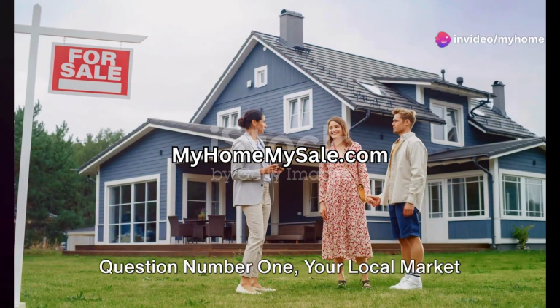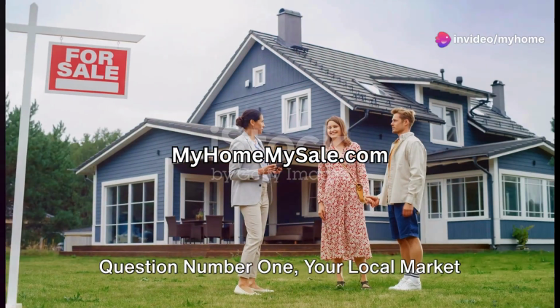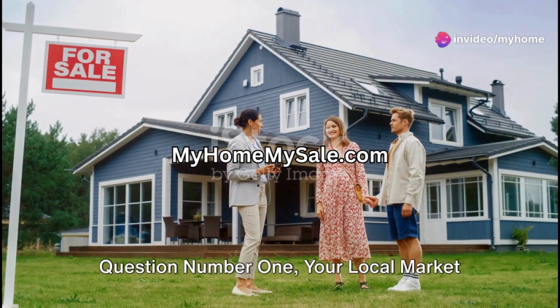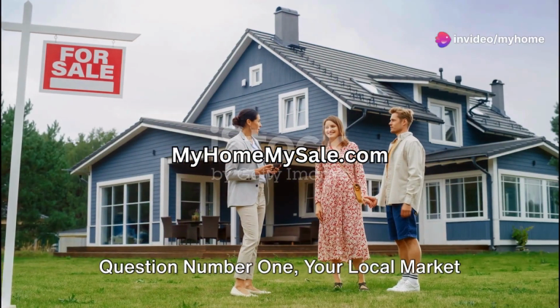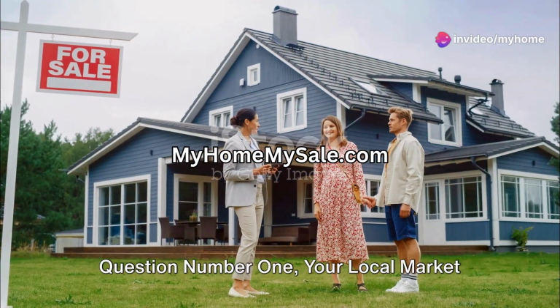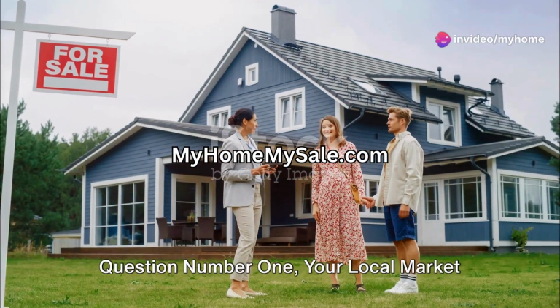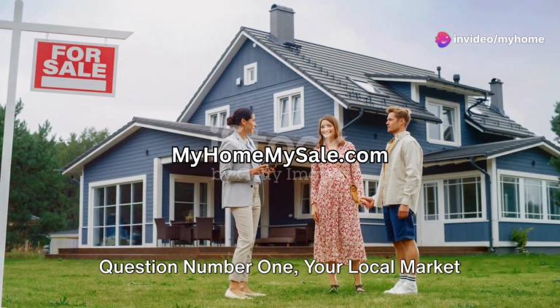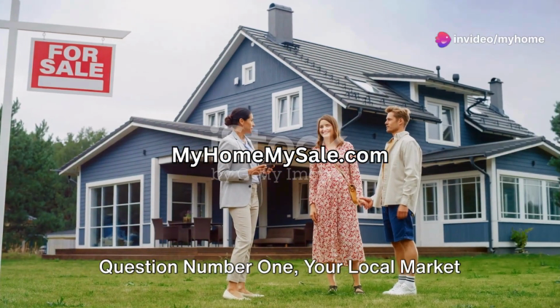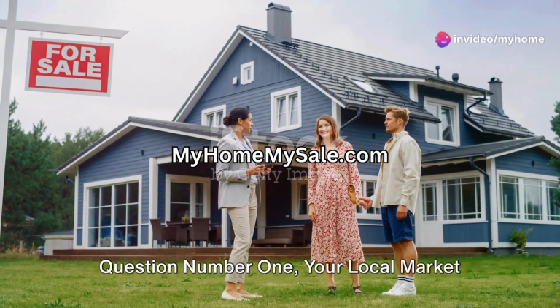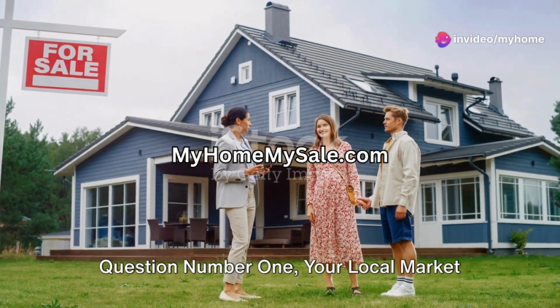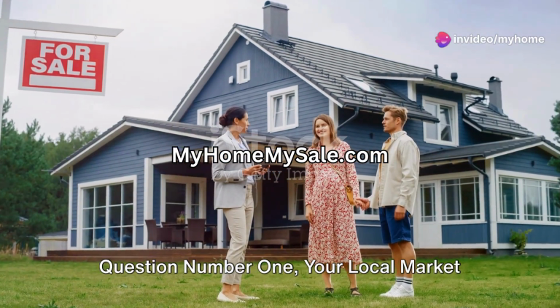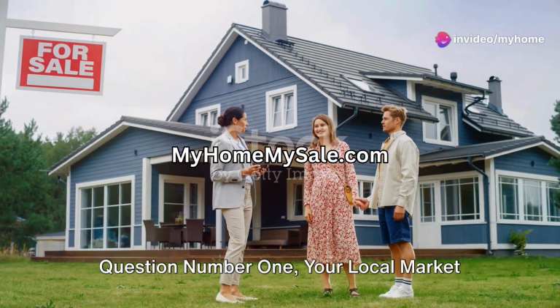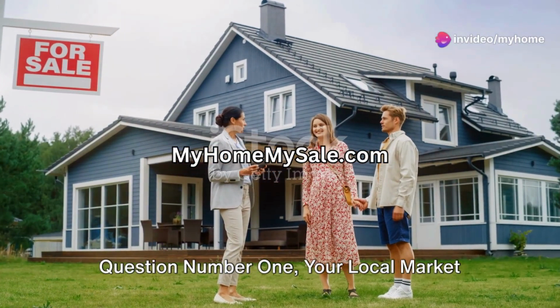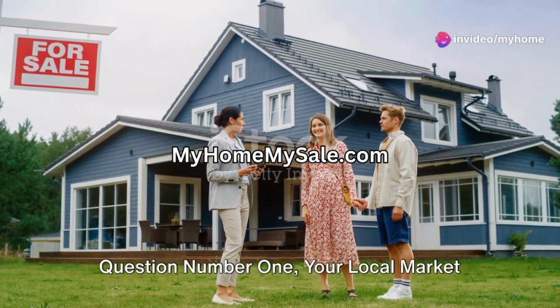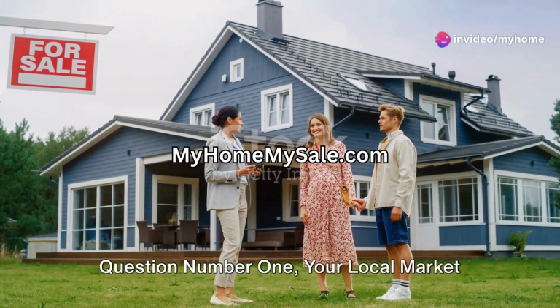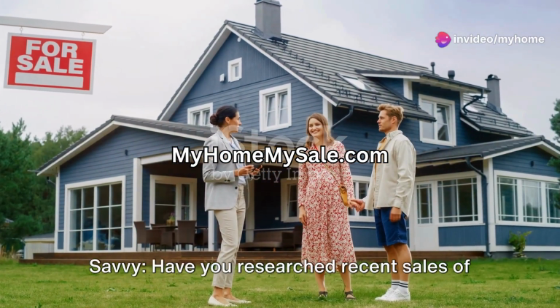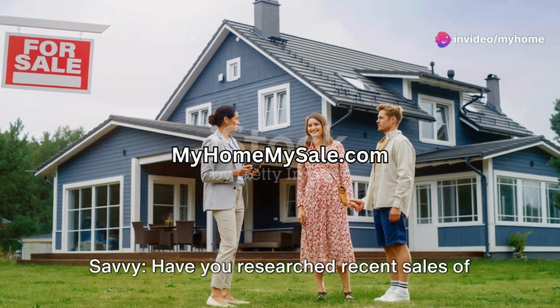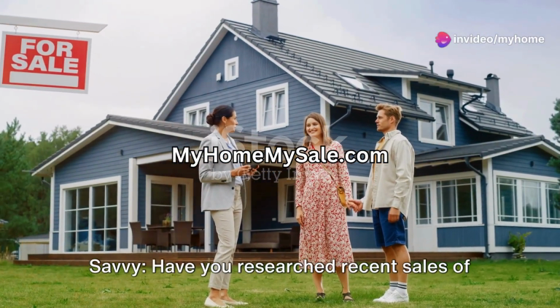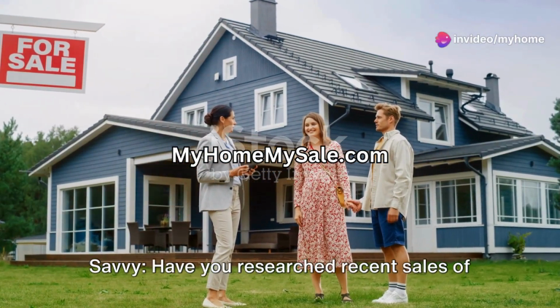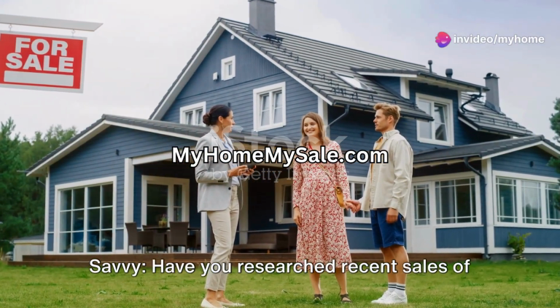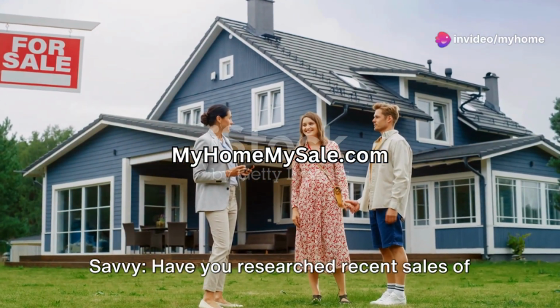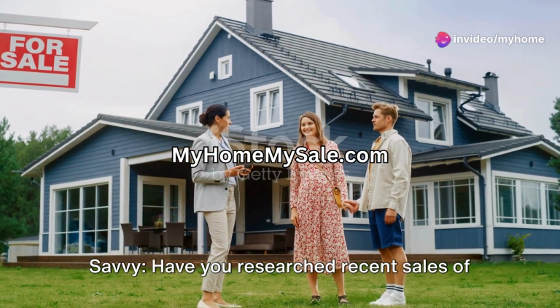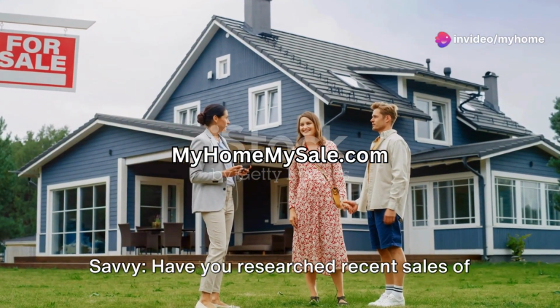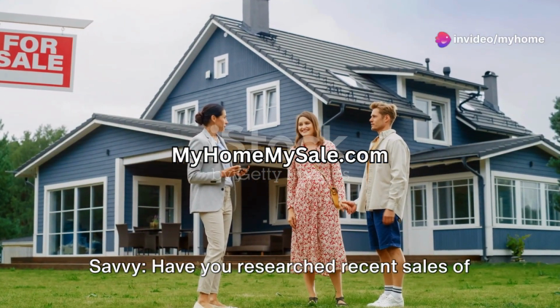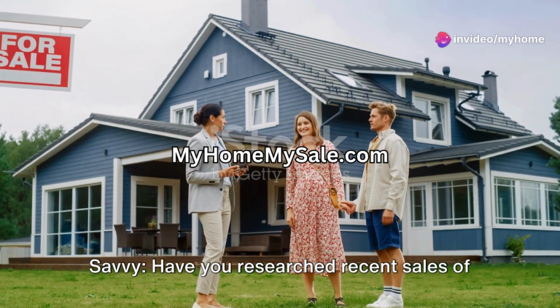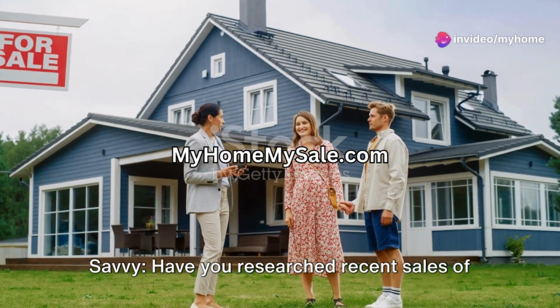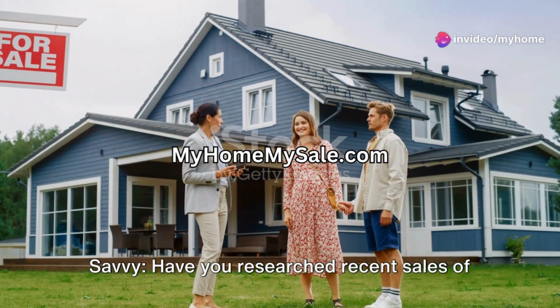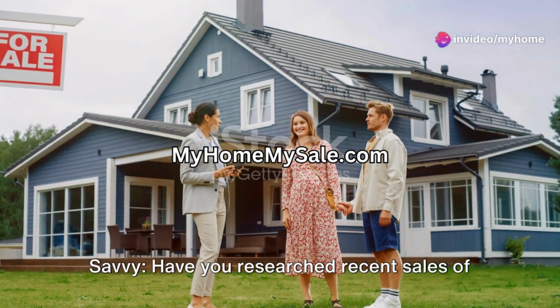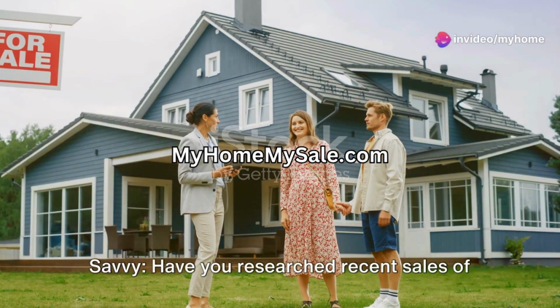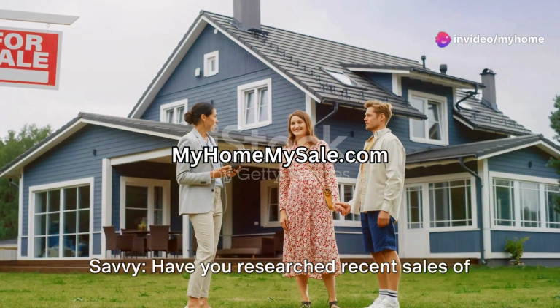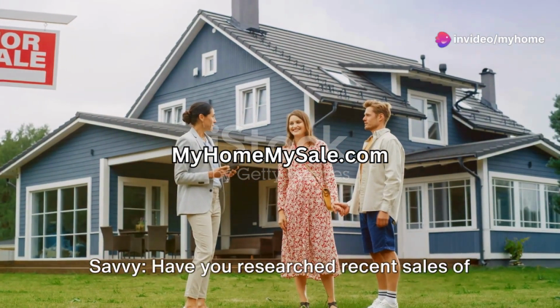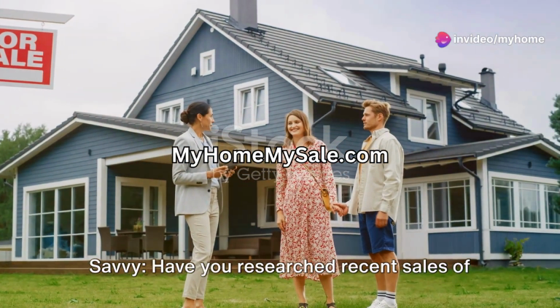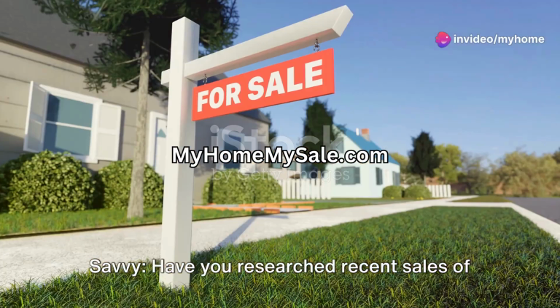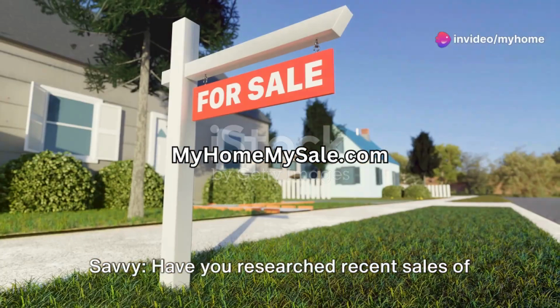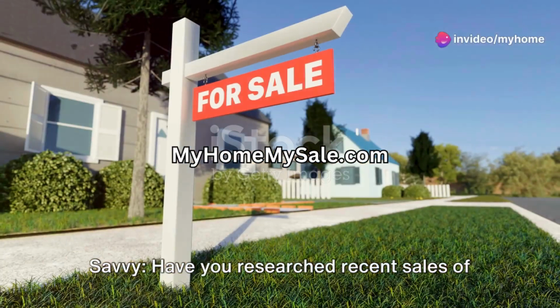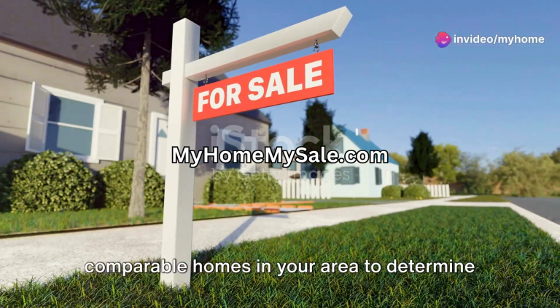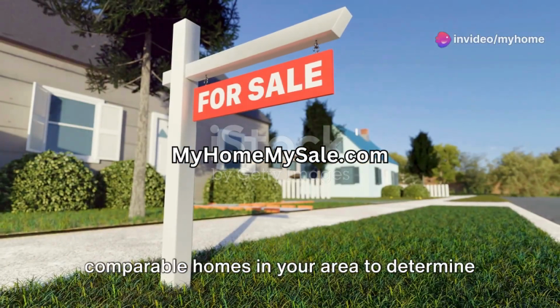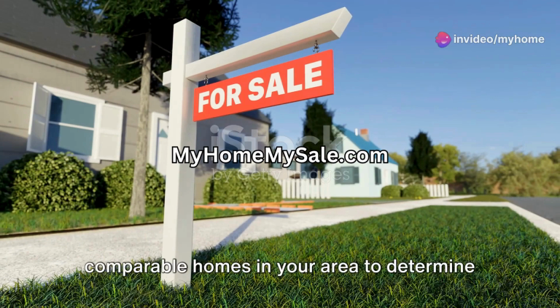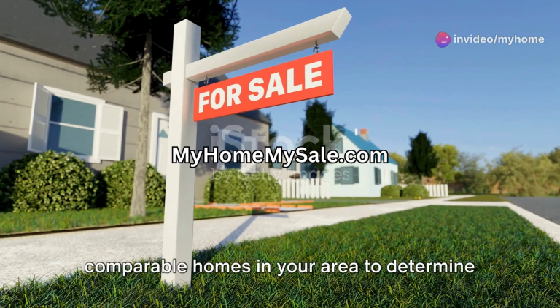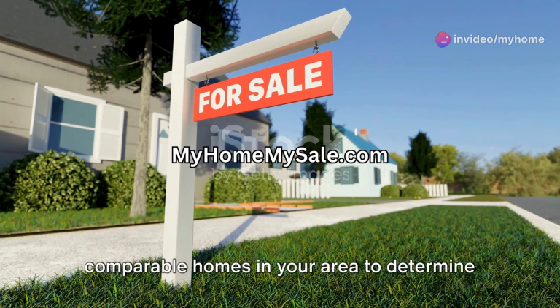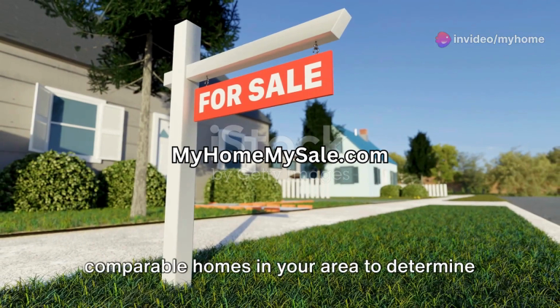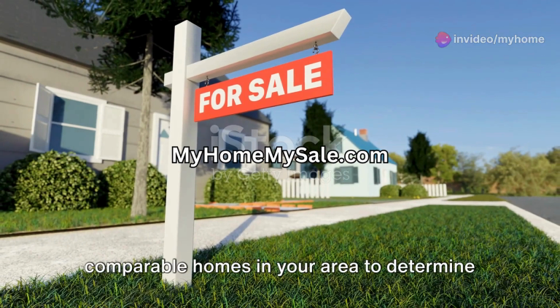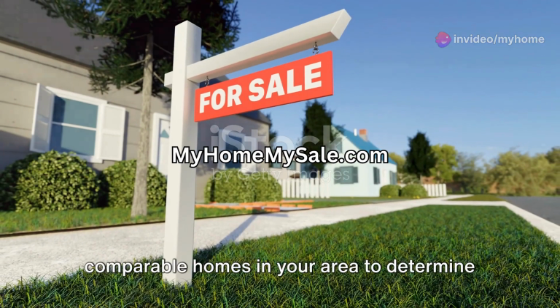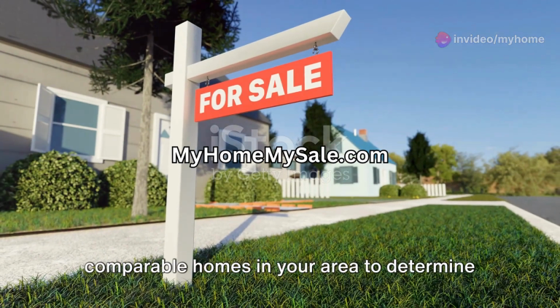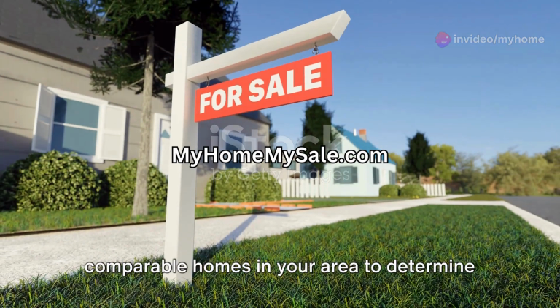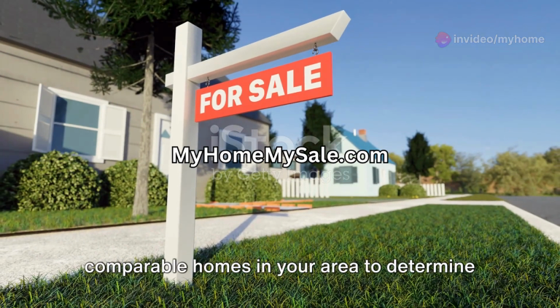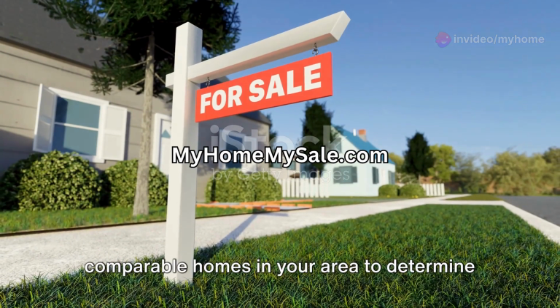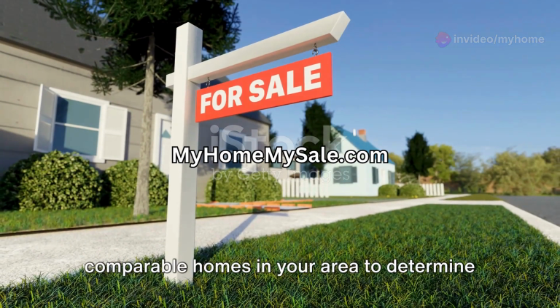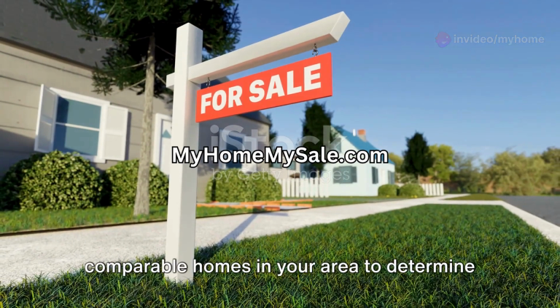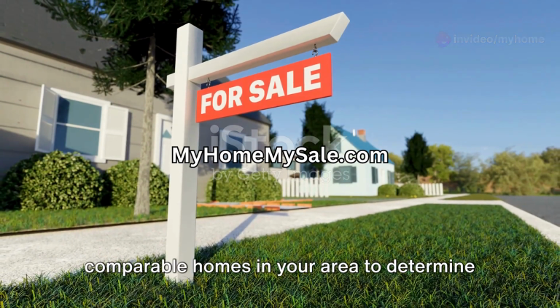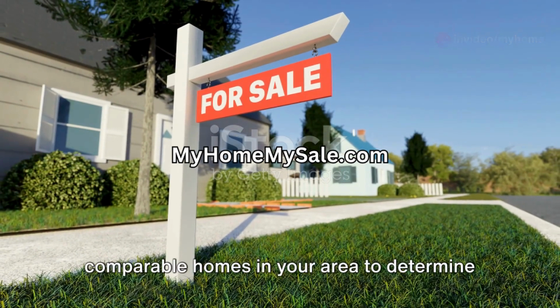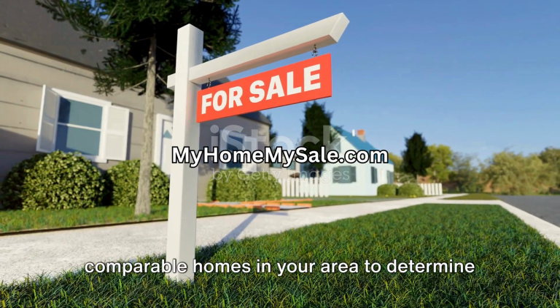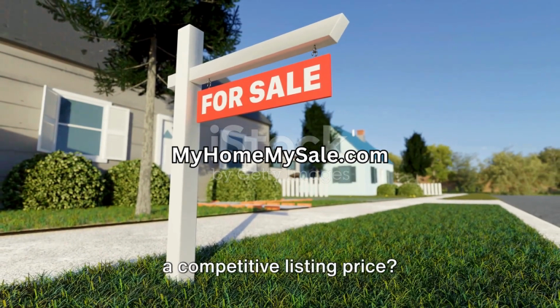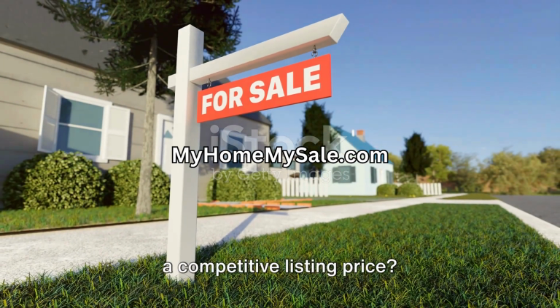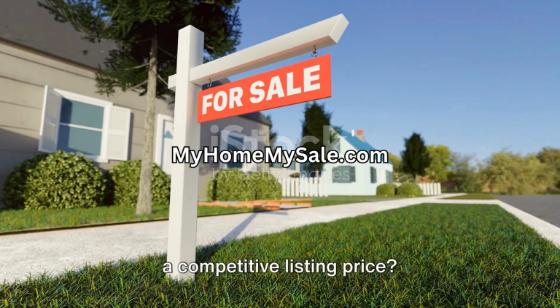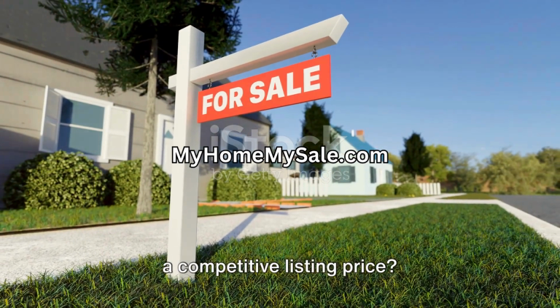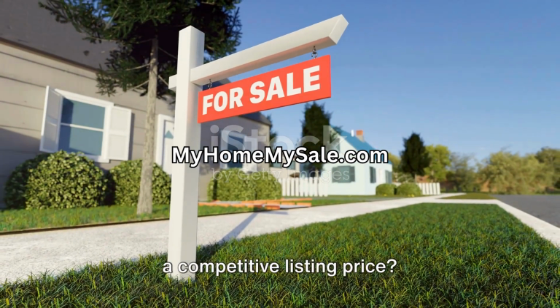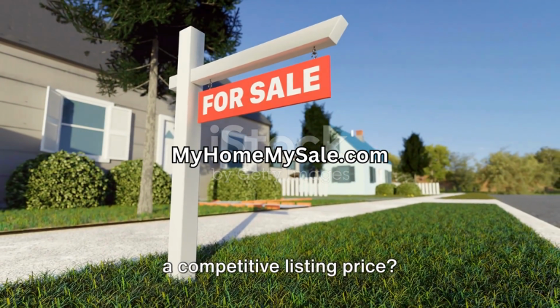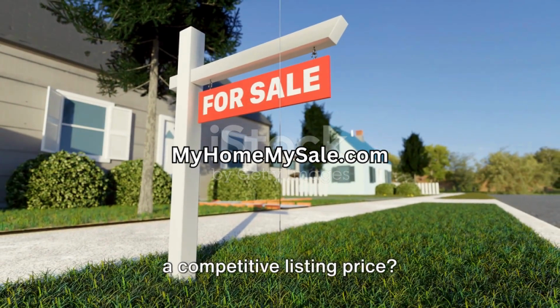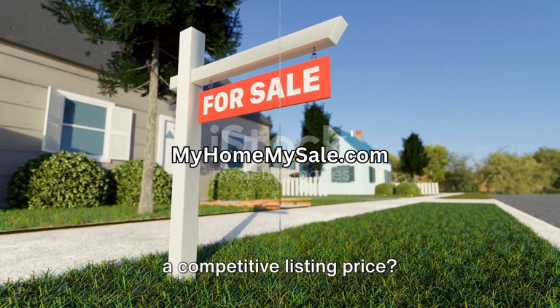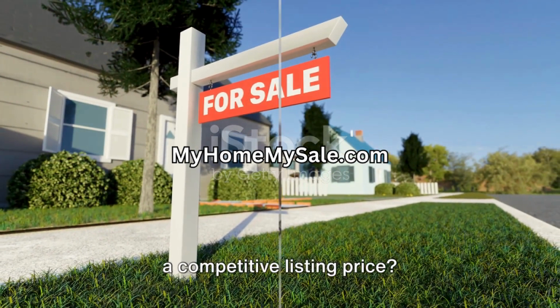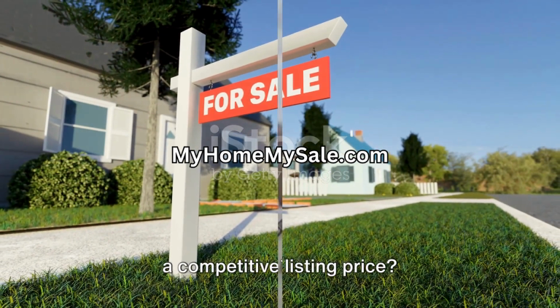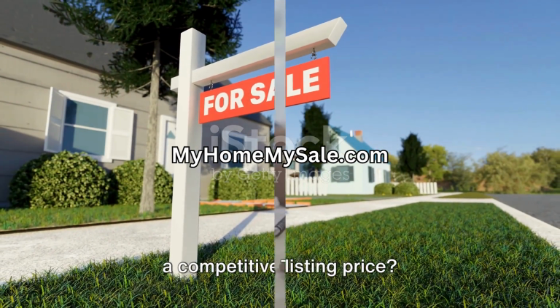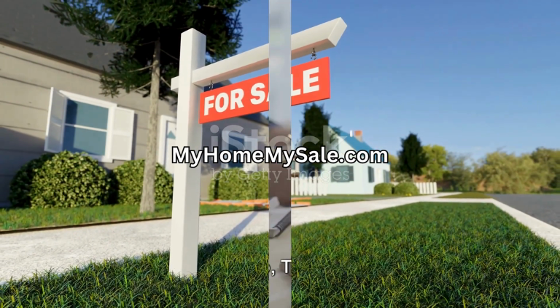Question number one: your local market savvy. Have you researched recent sales of comparable homes in your area to determine a competitive listing price?